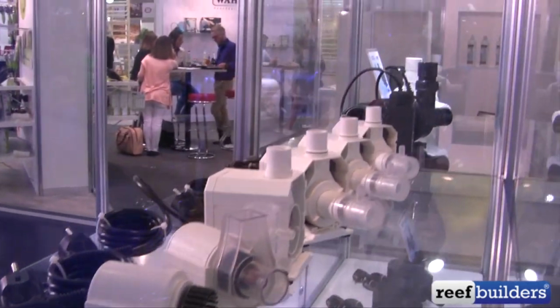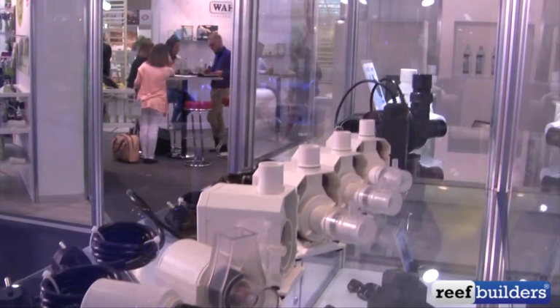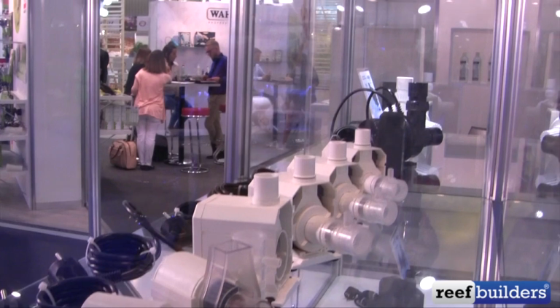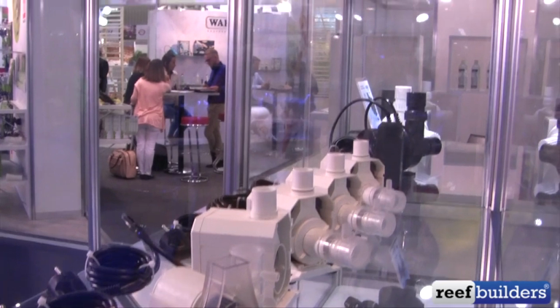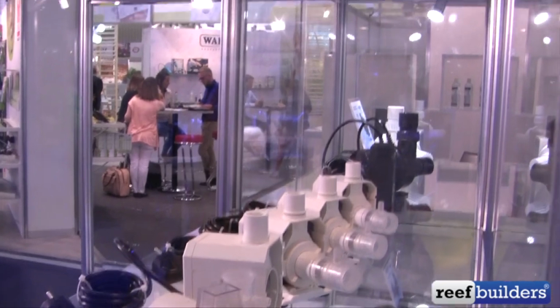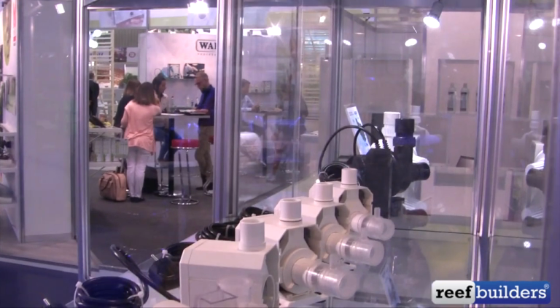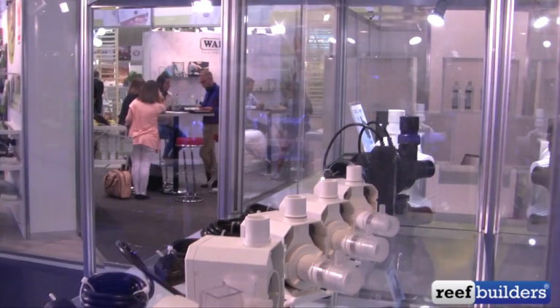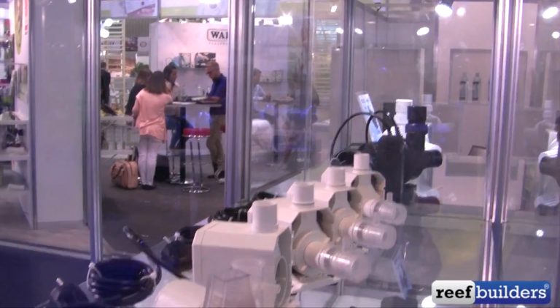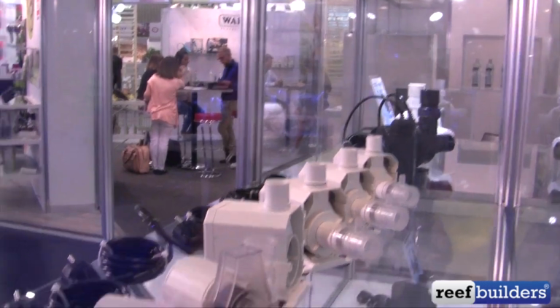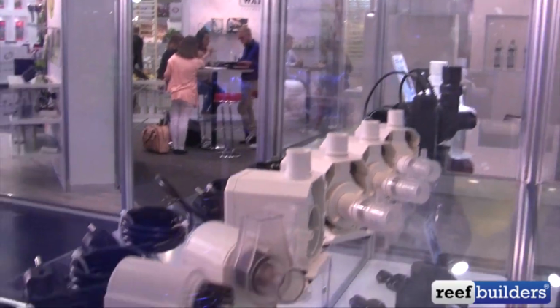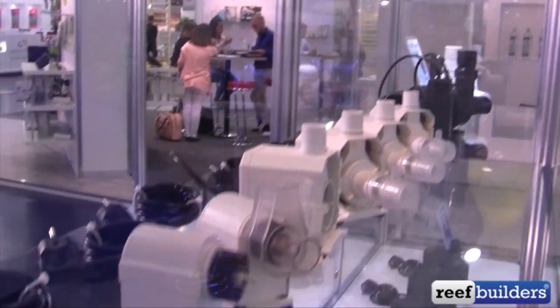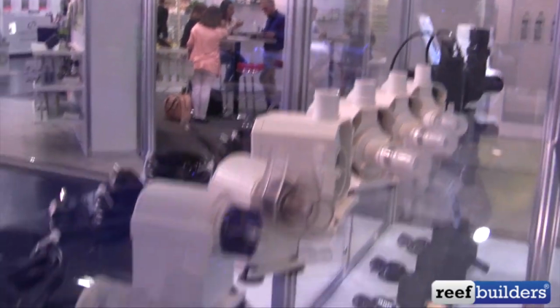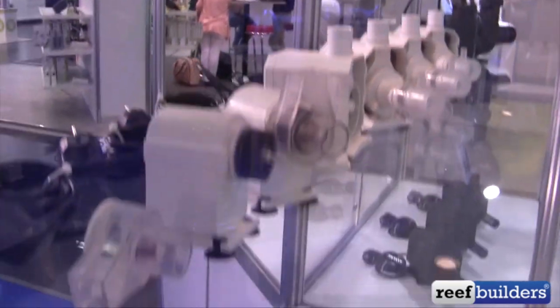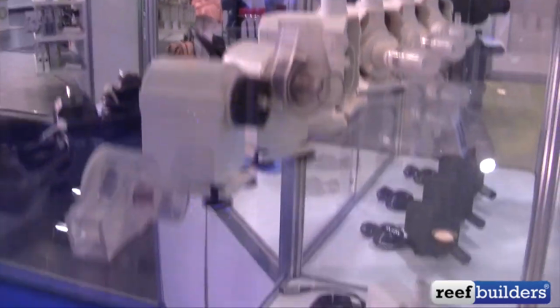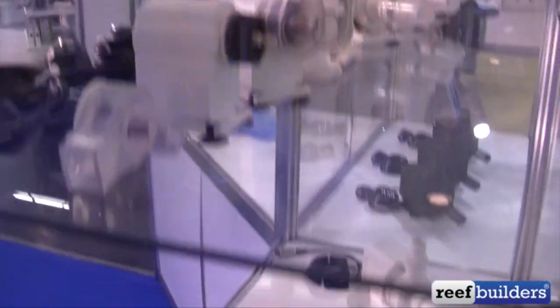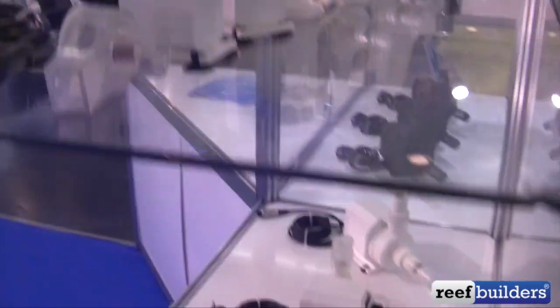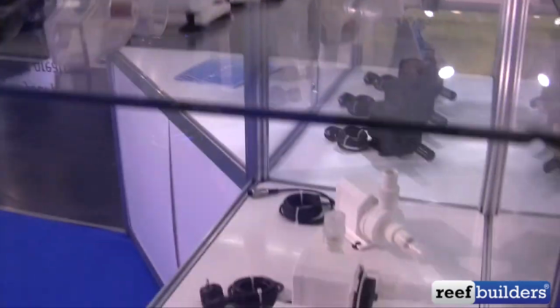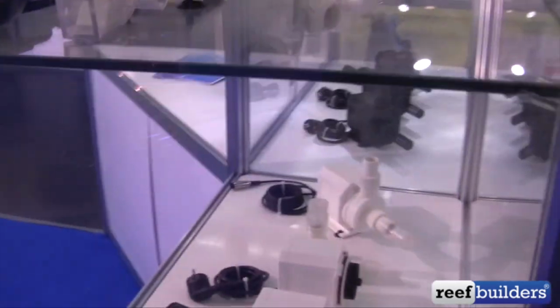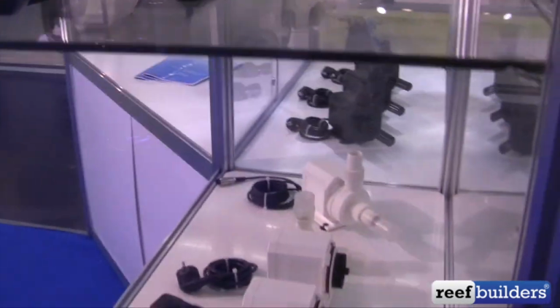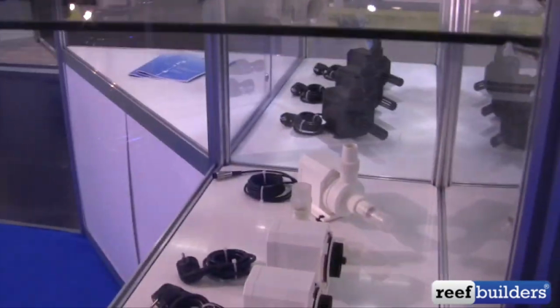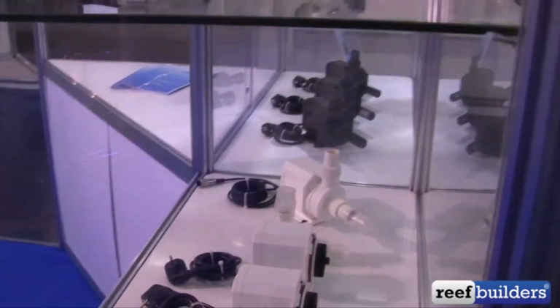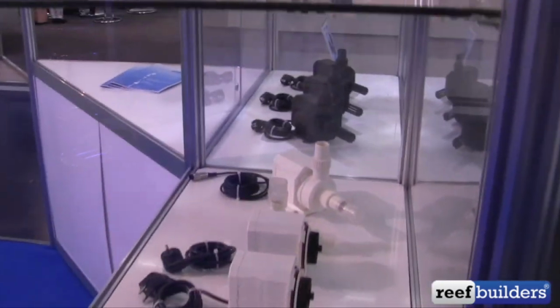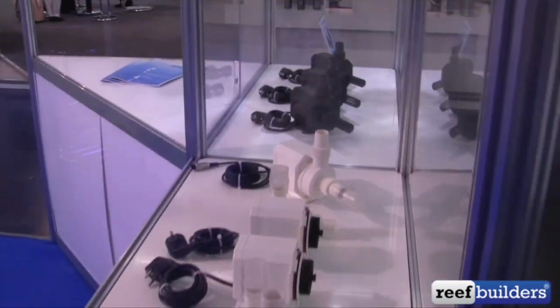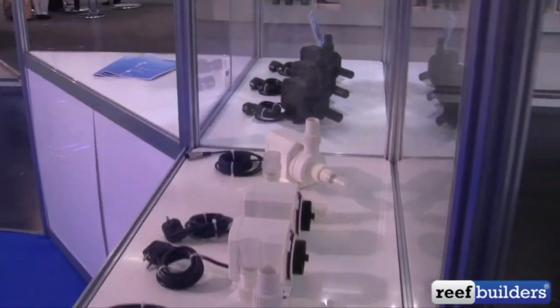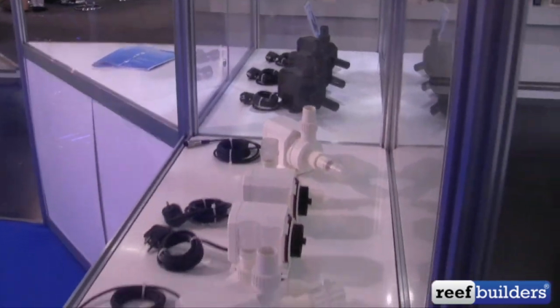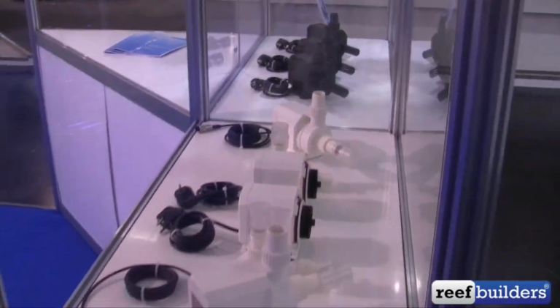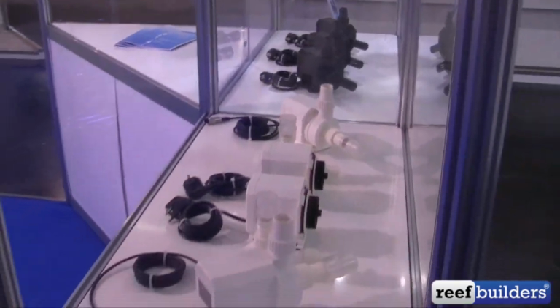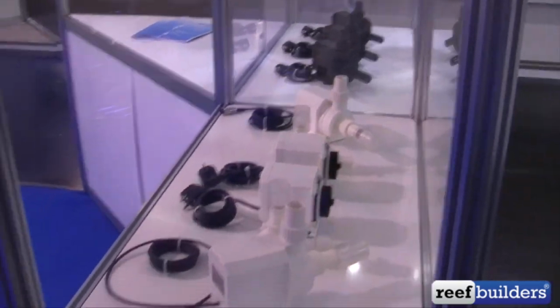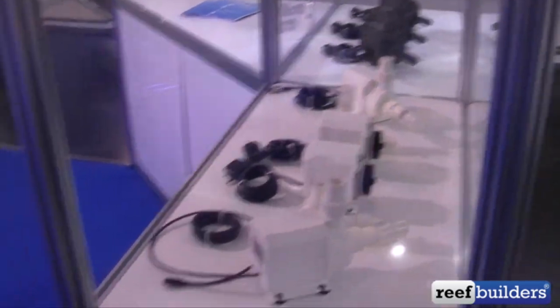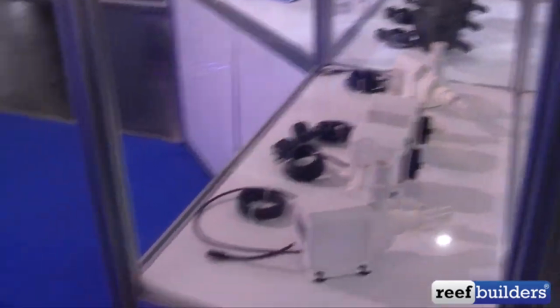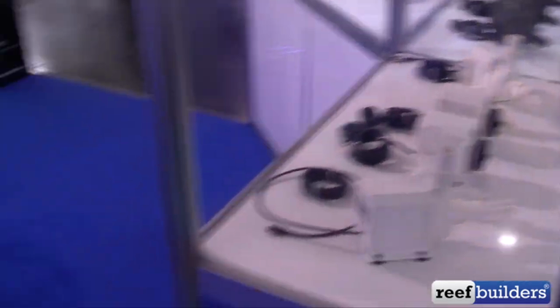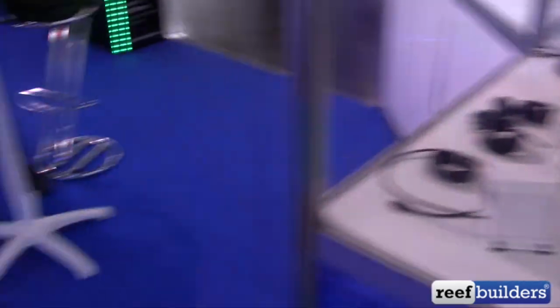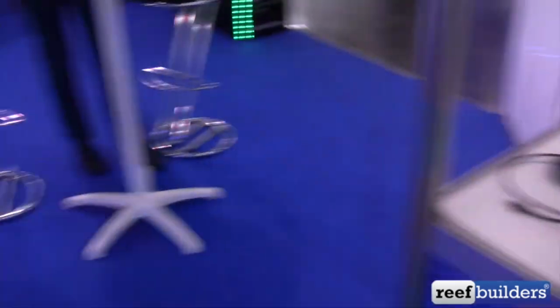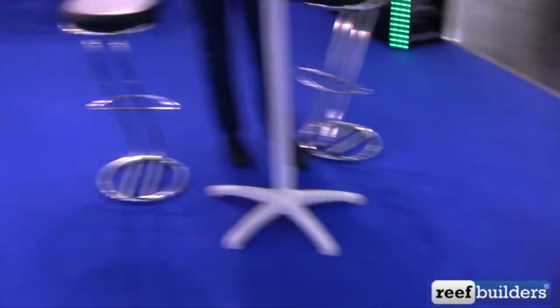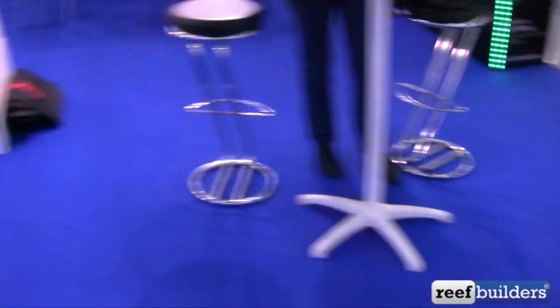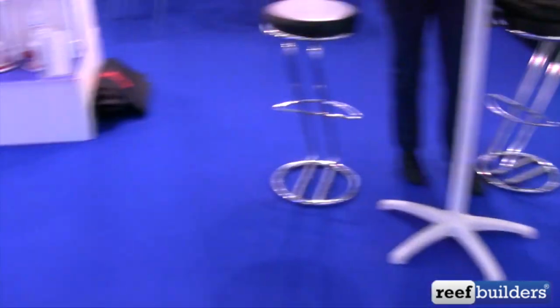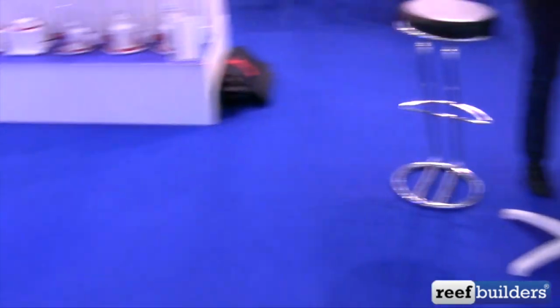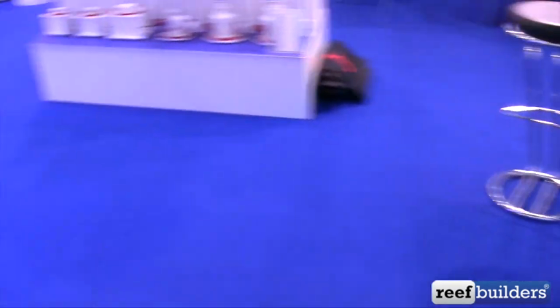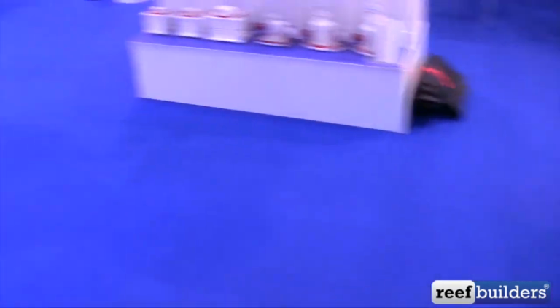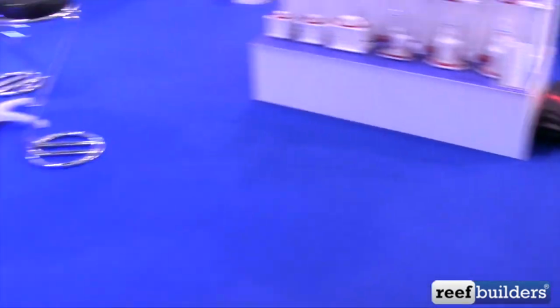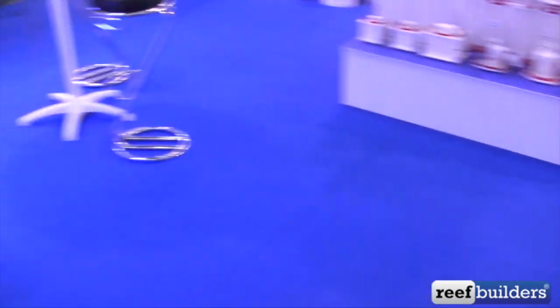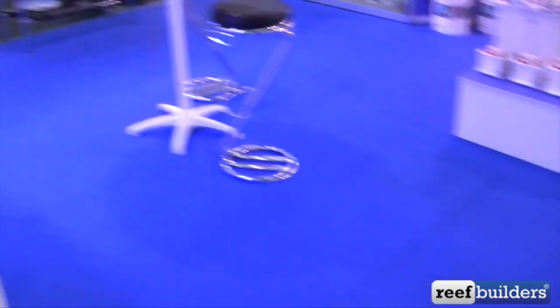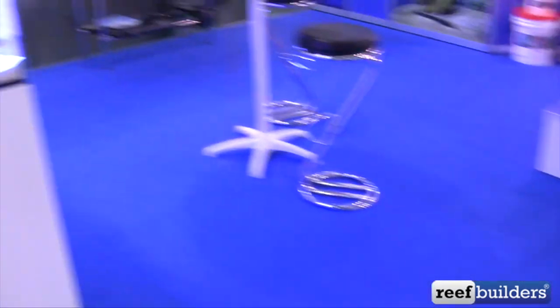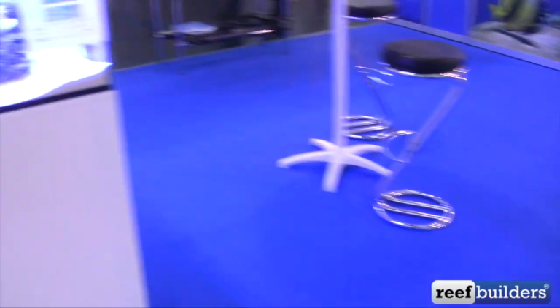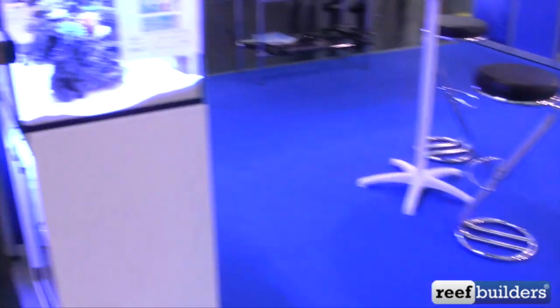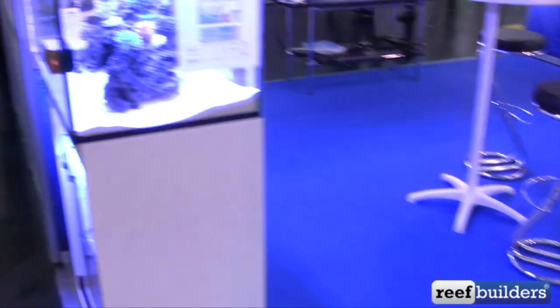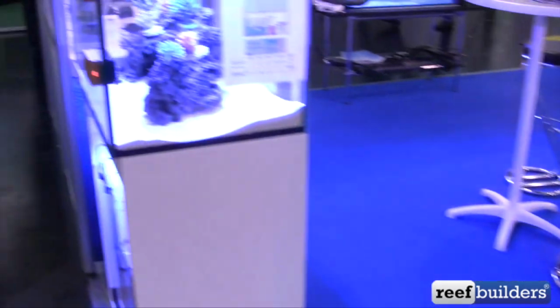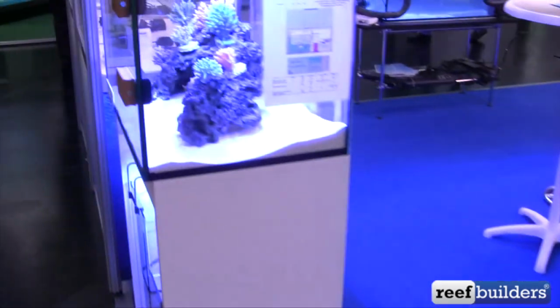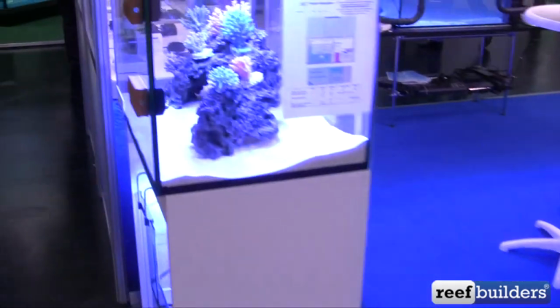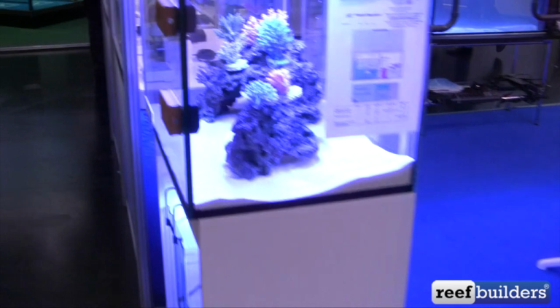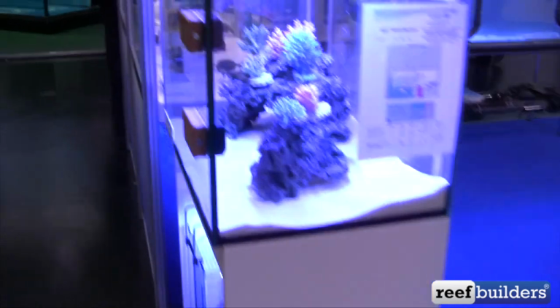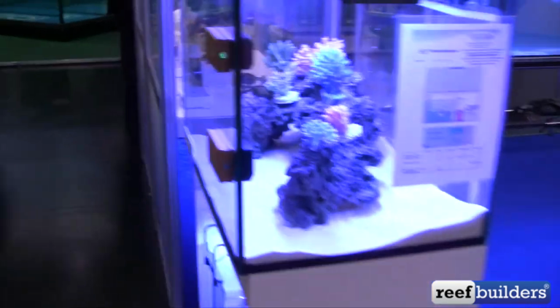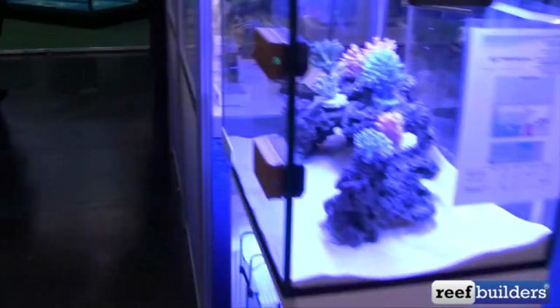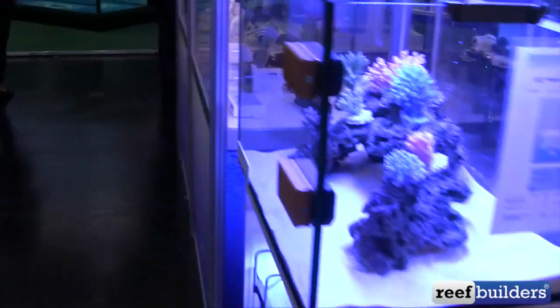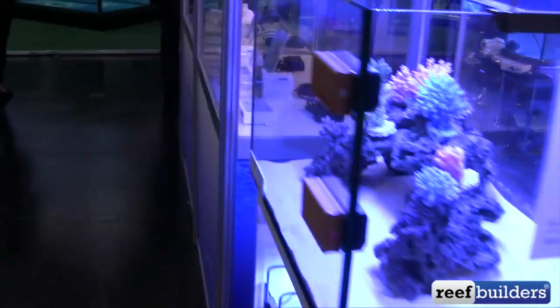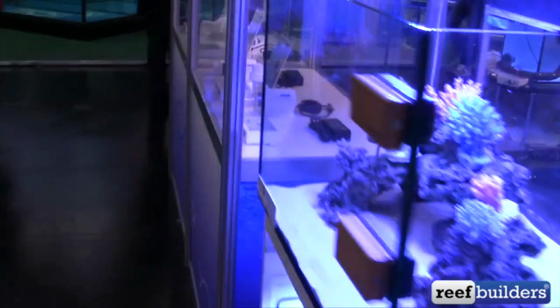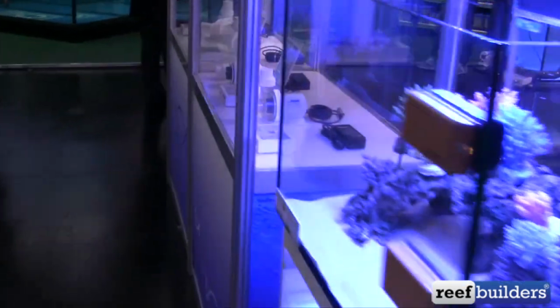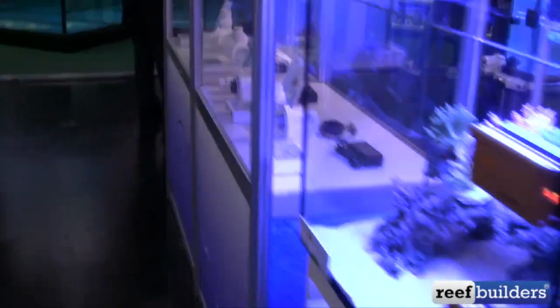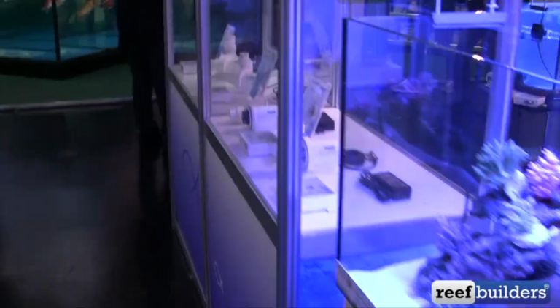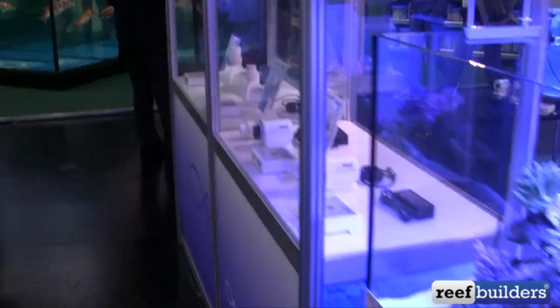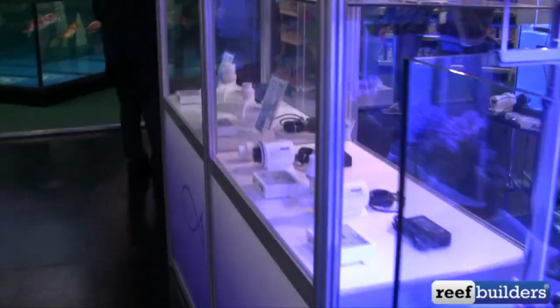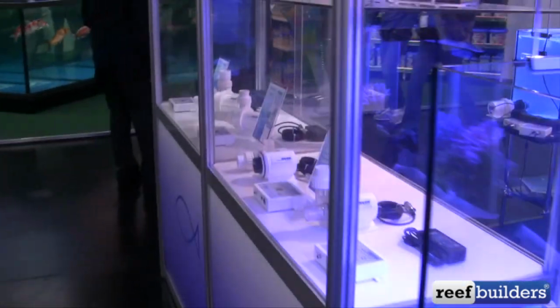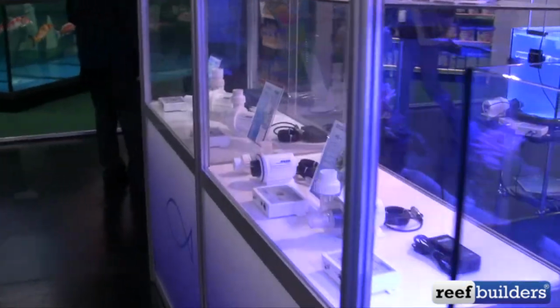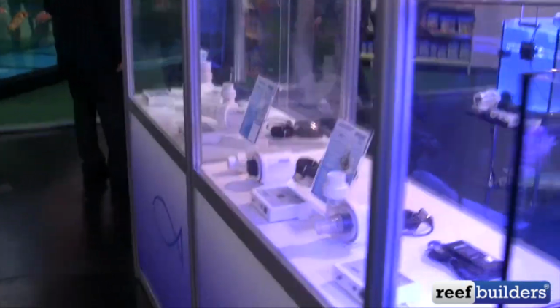Look at all those cute little pumps. AquaBee has been pretty much killing it for quite a long time when it comes to making water pumps.